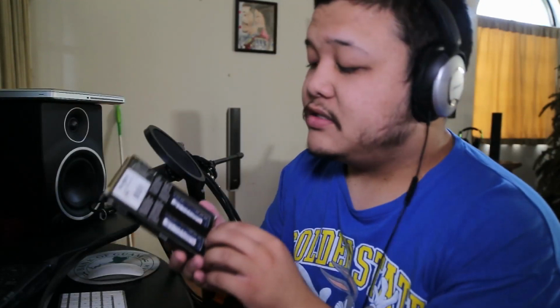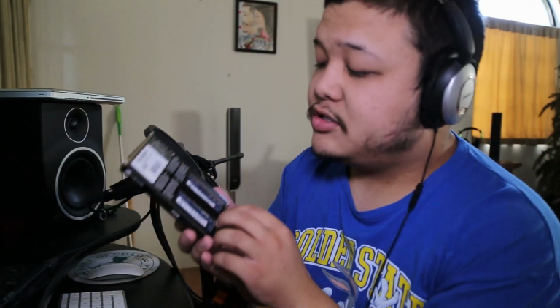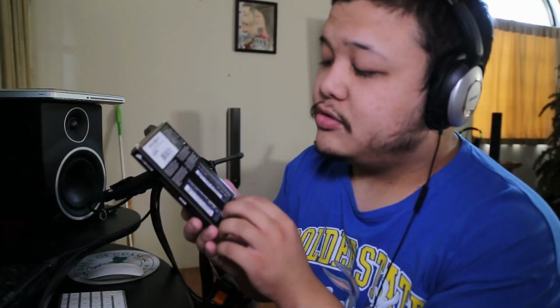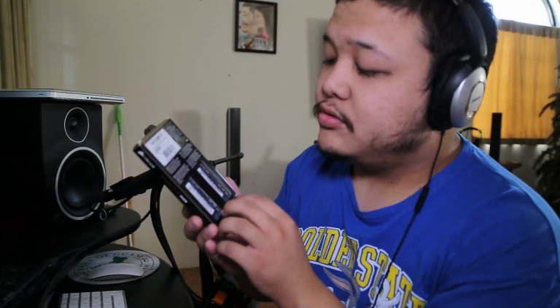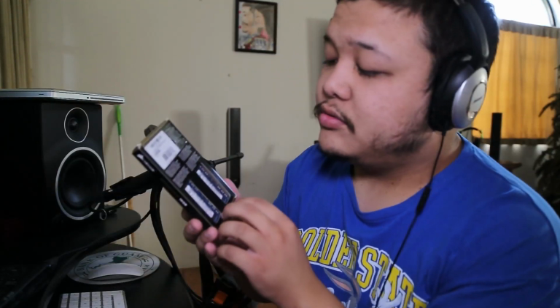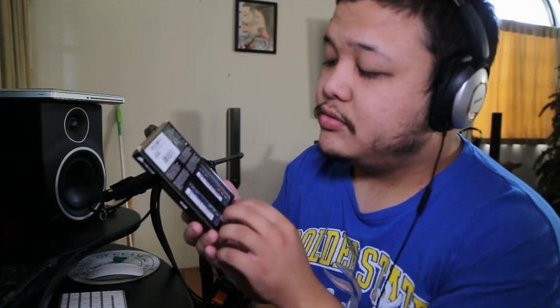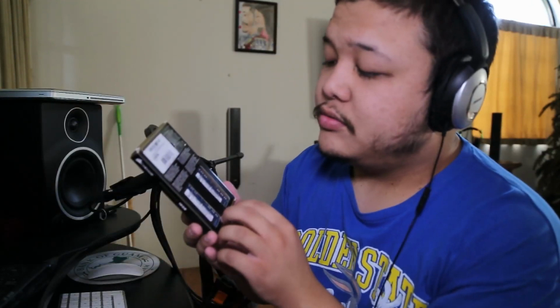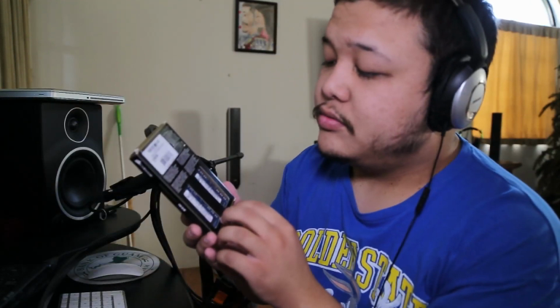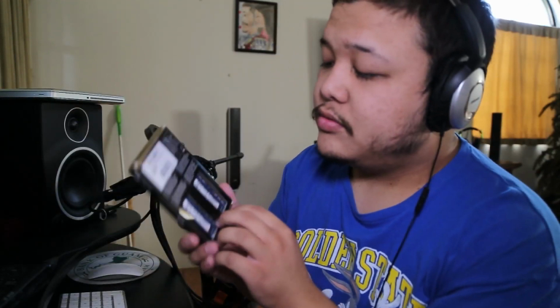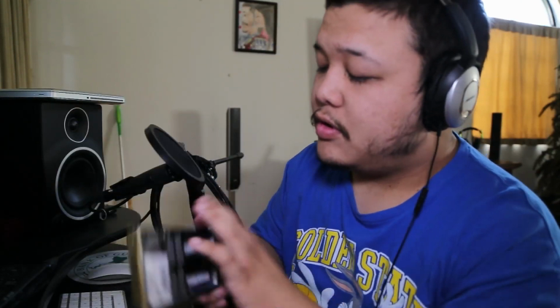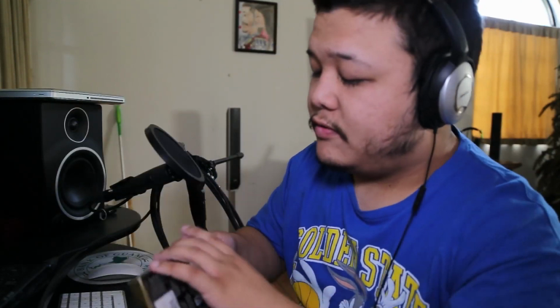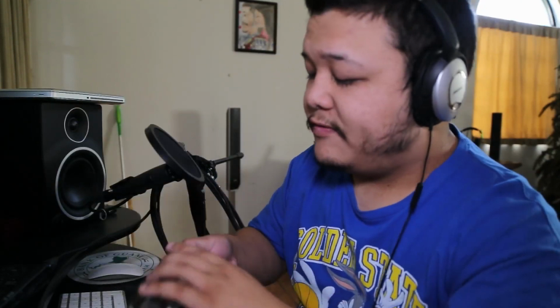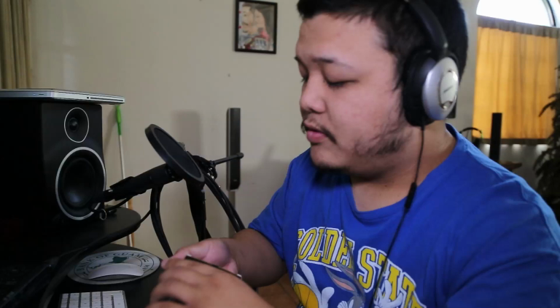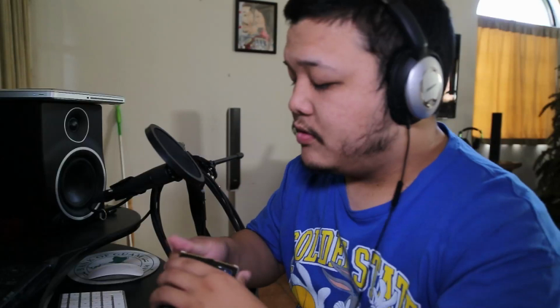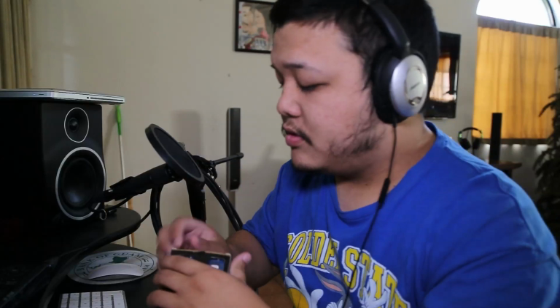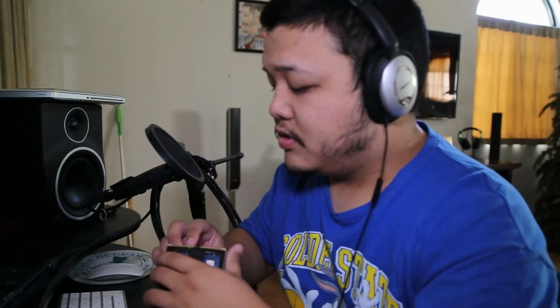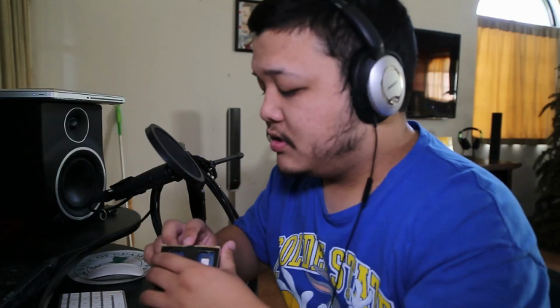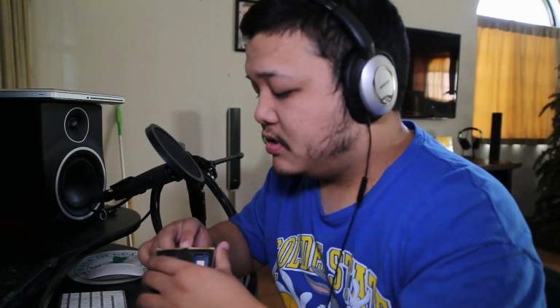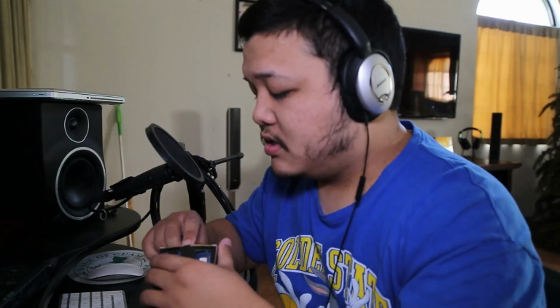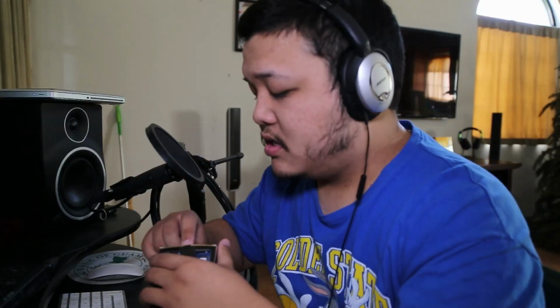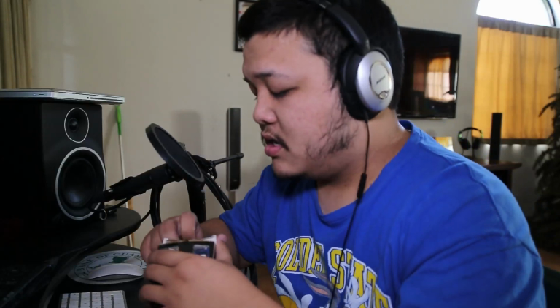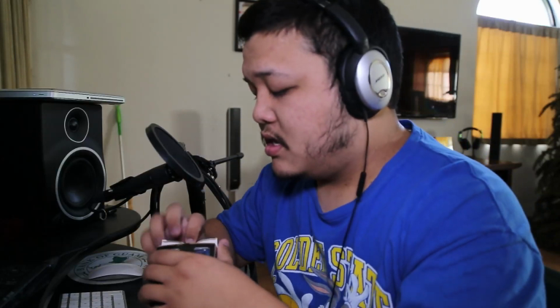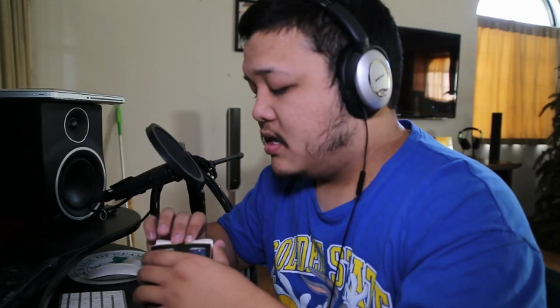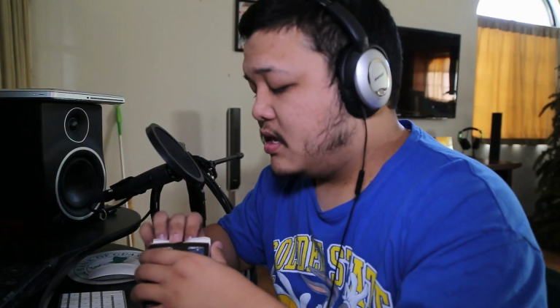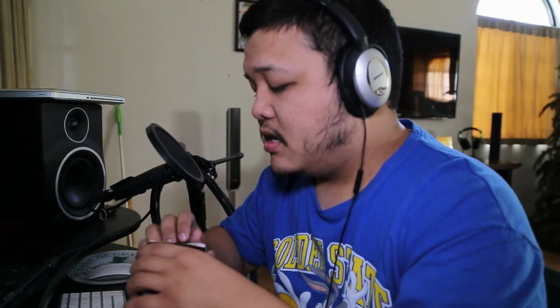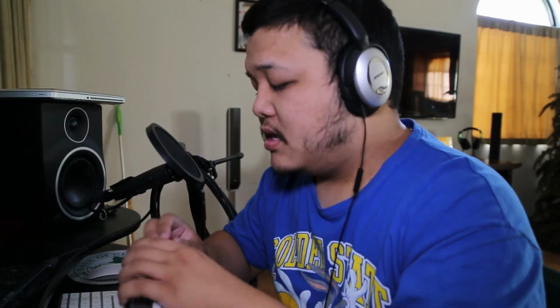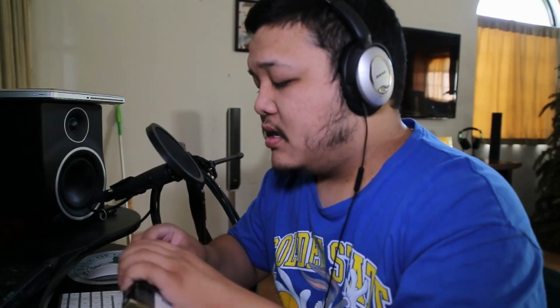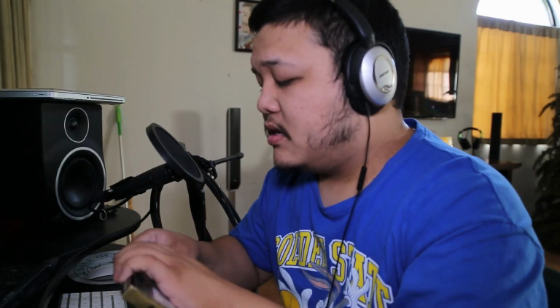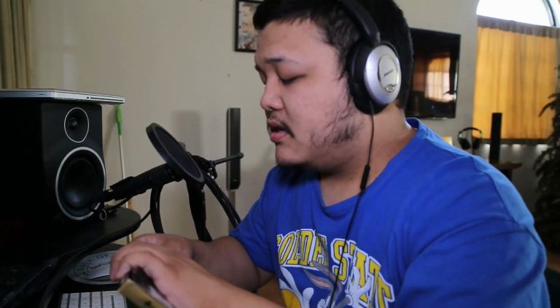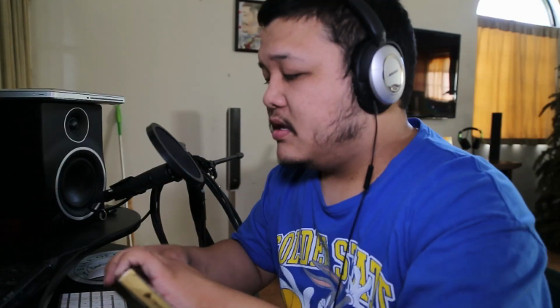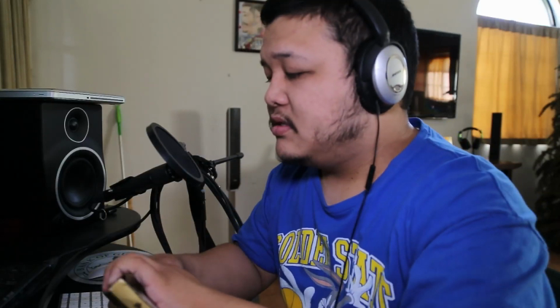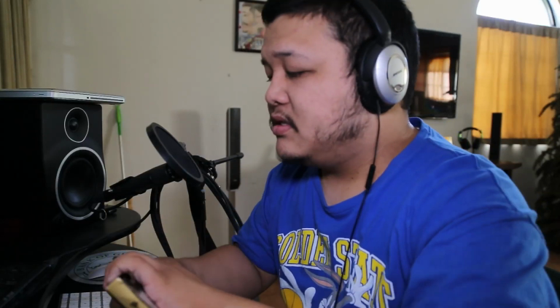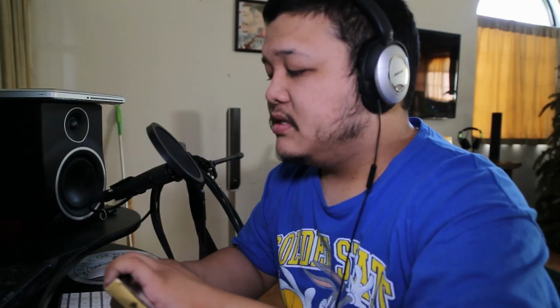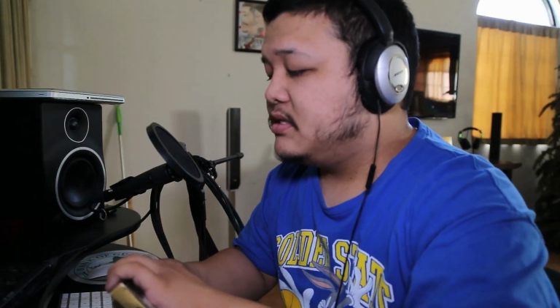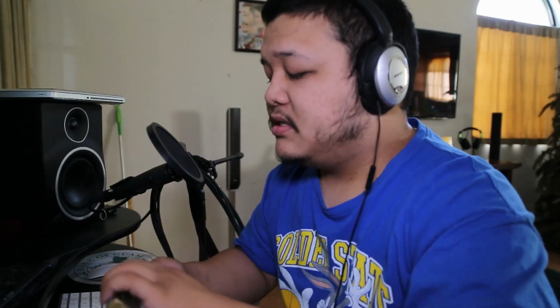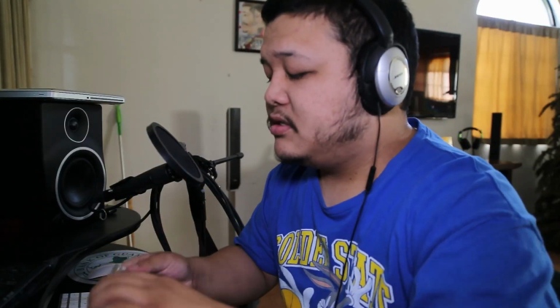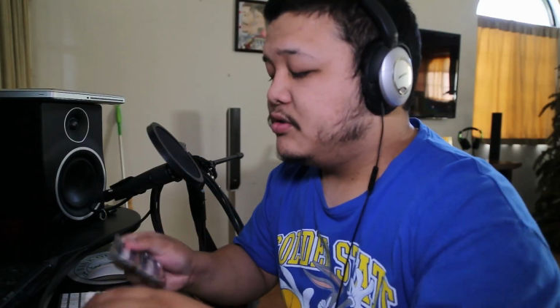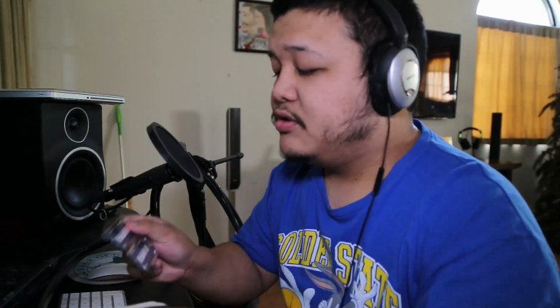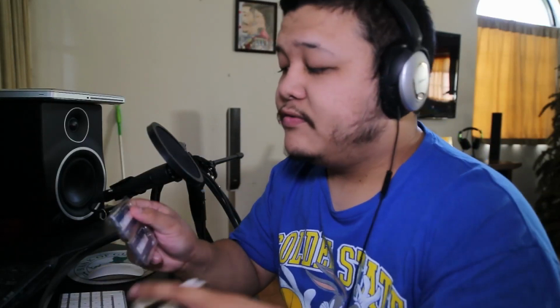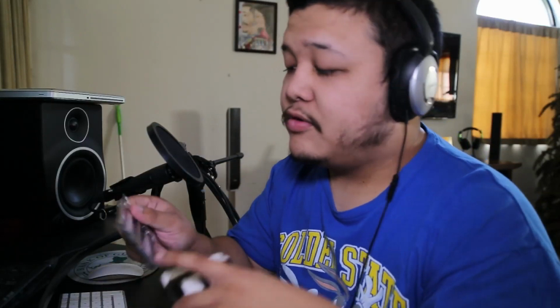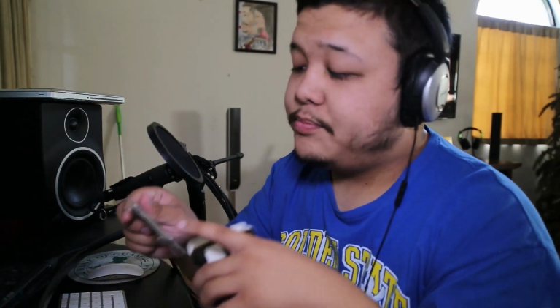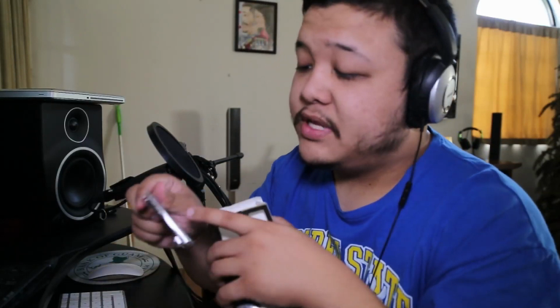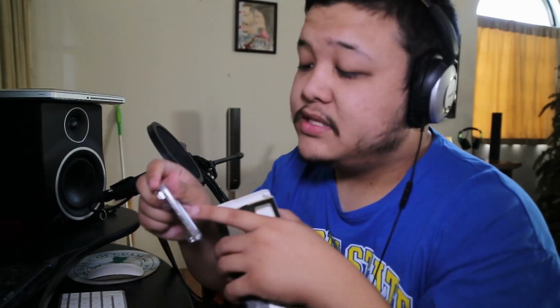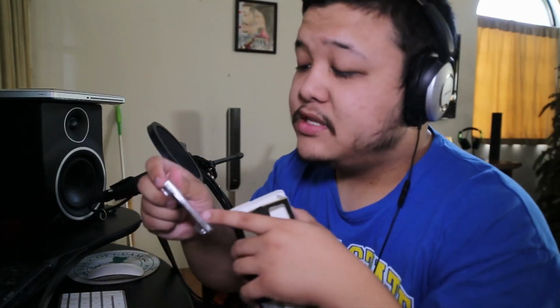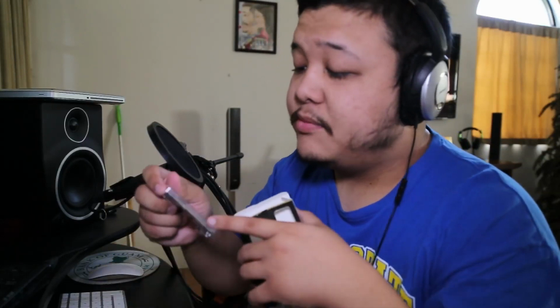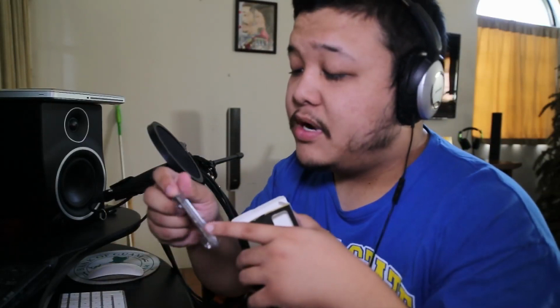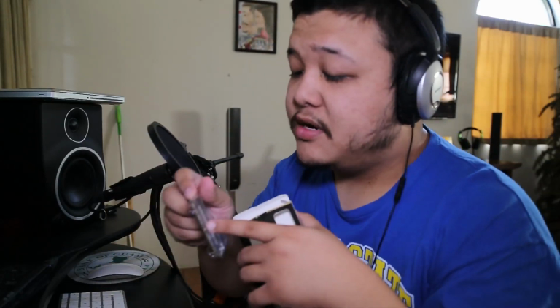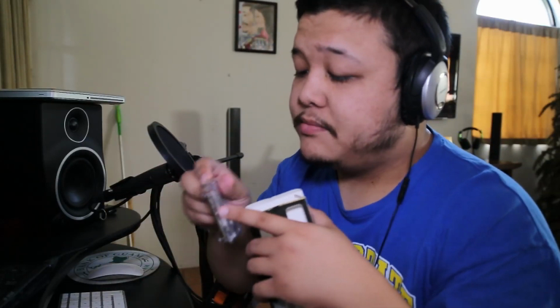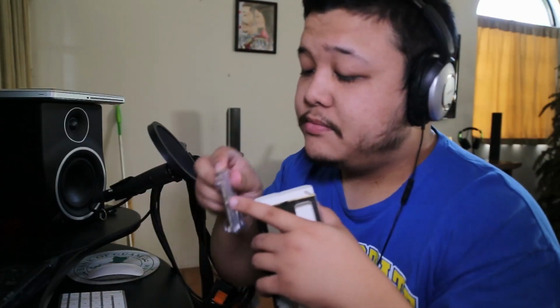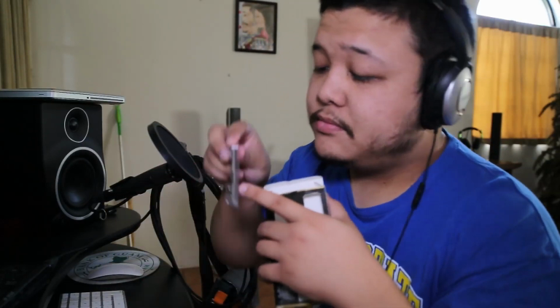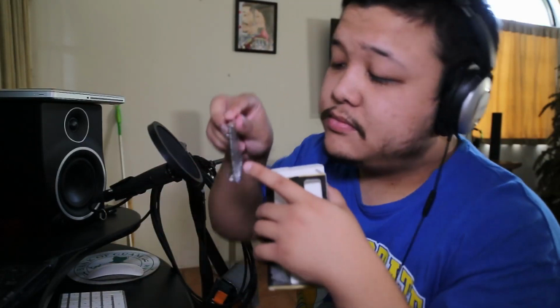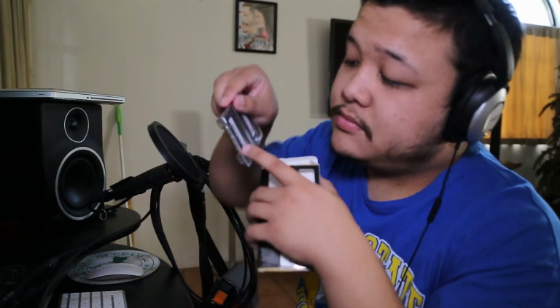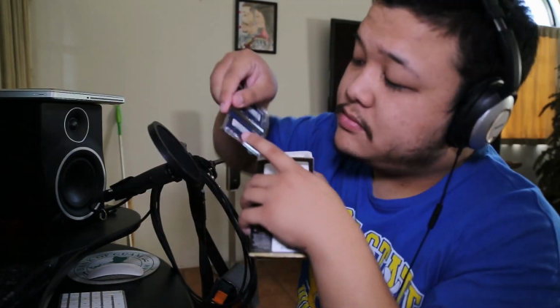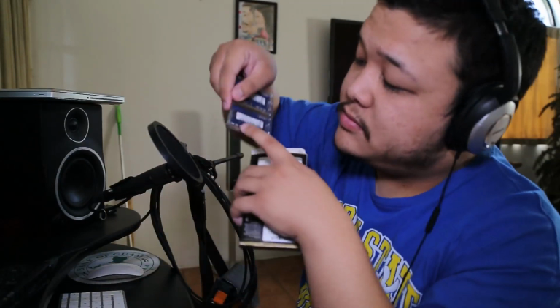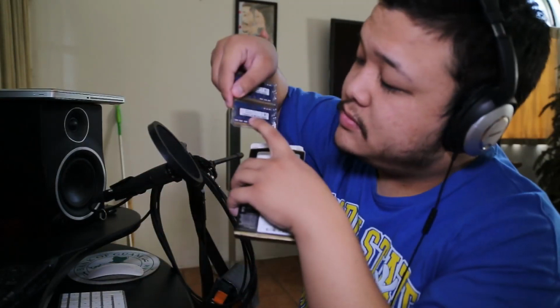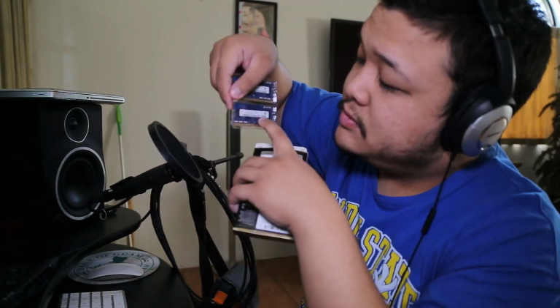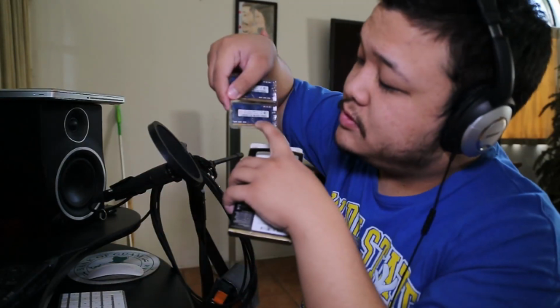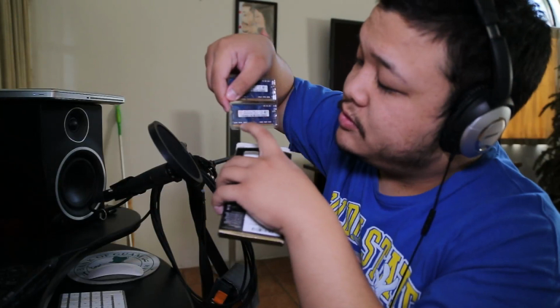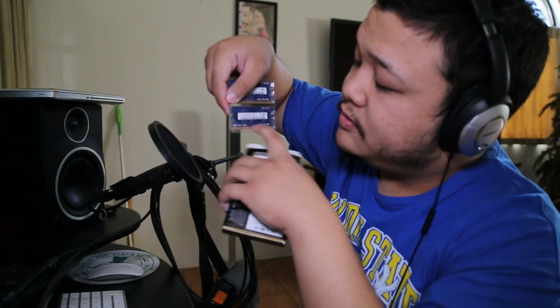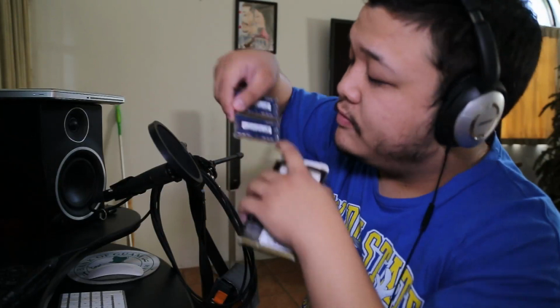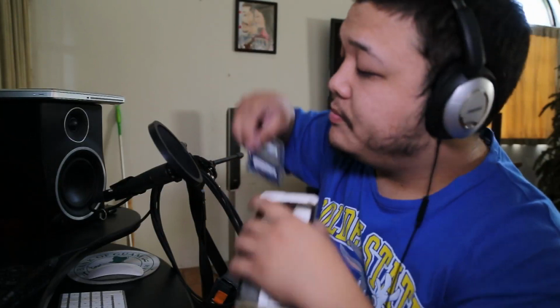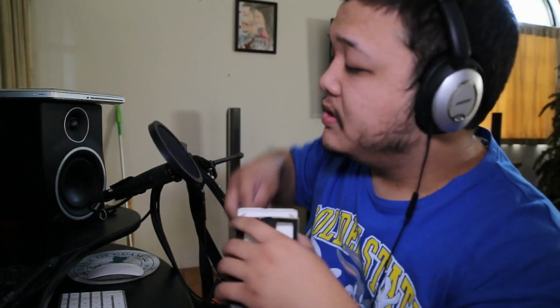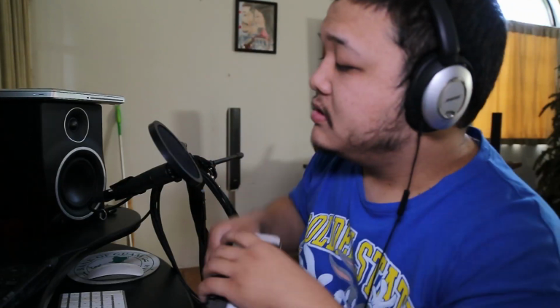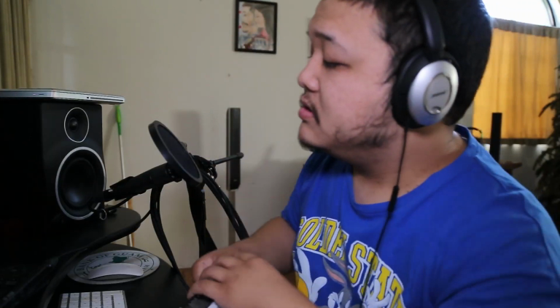This RAM has 204 pins — you can see the 204 pins on the bottom. 204 pins.